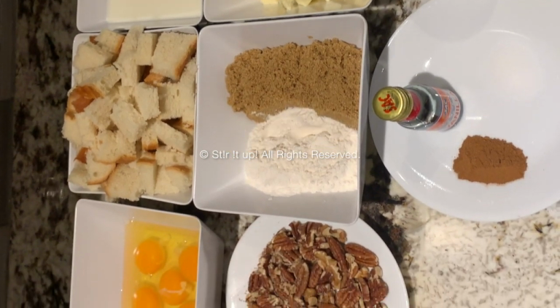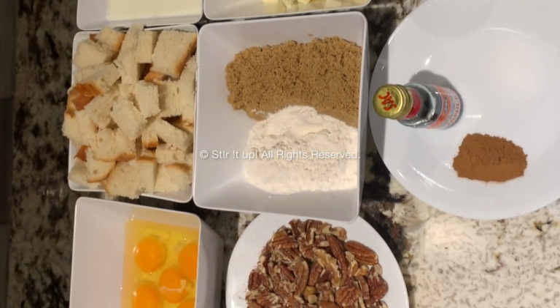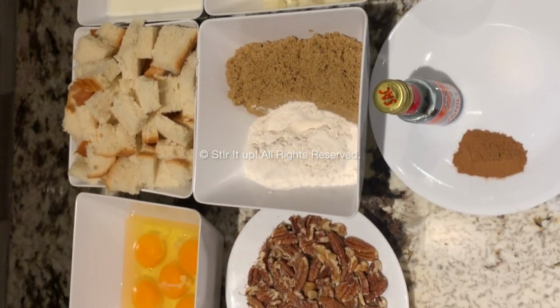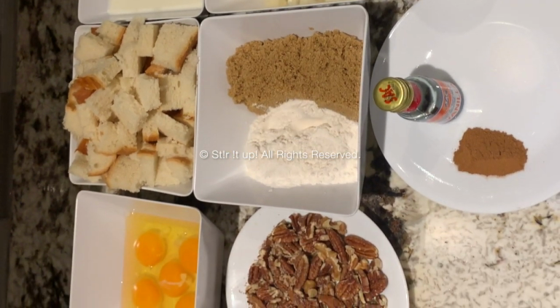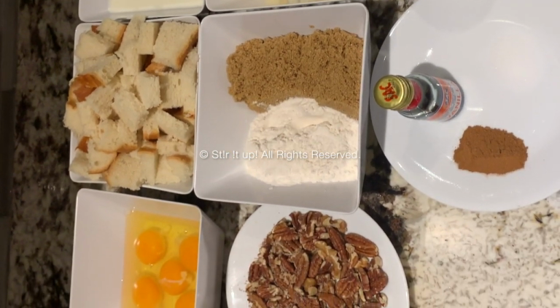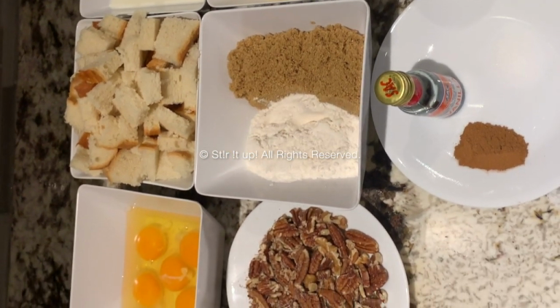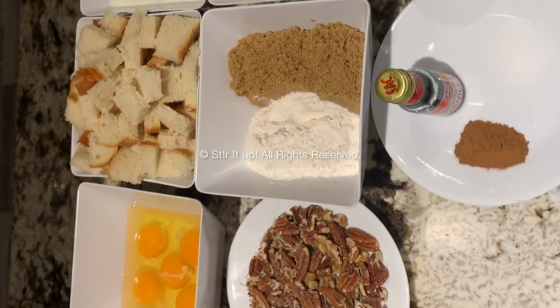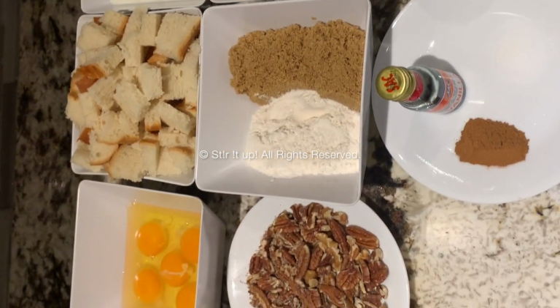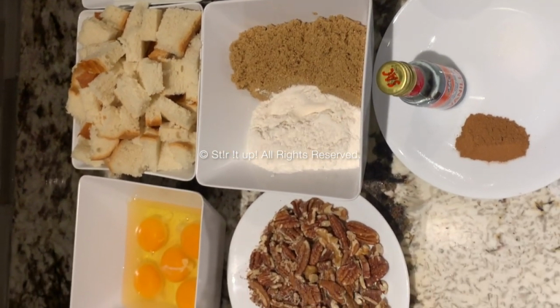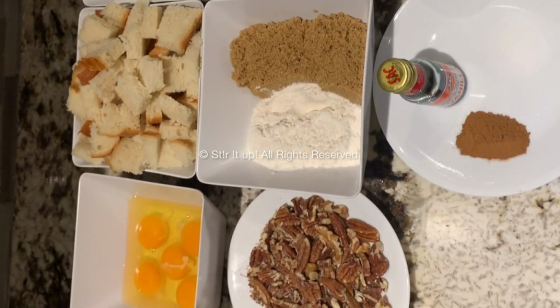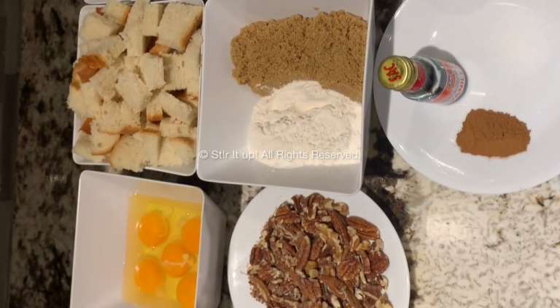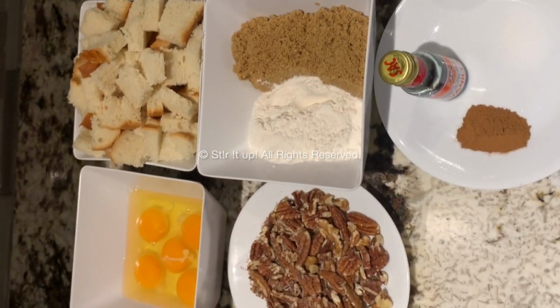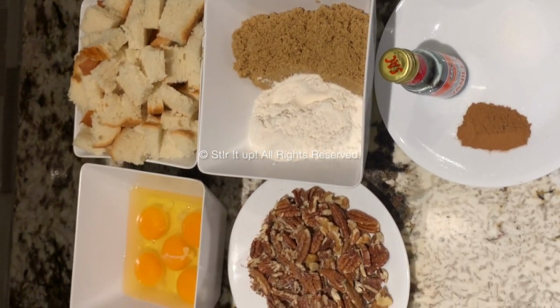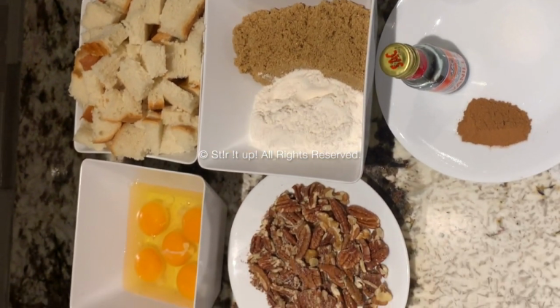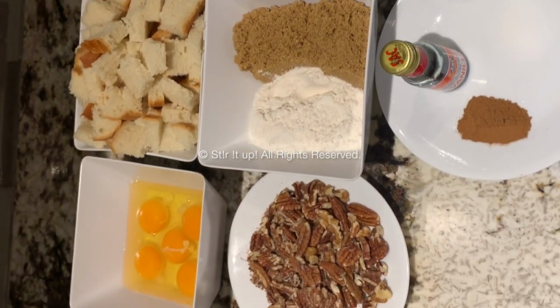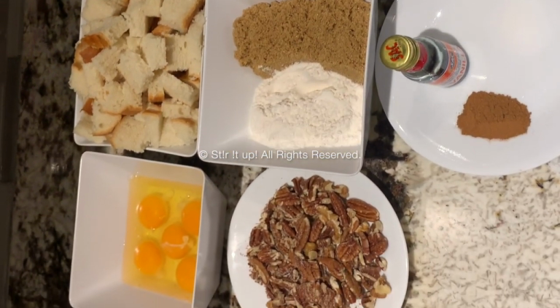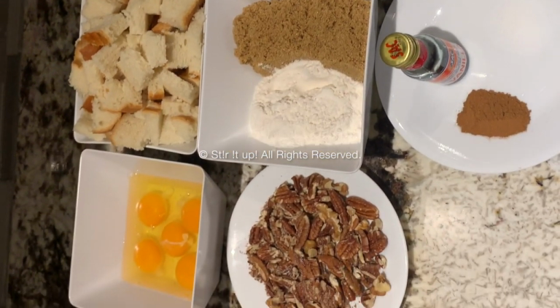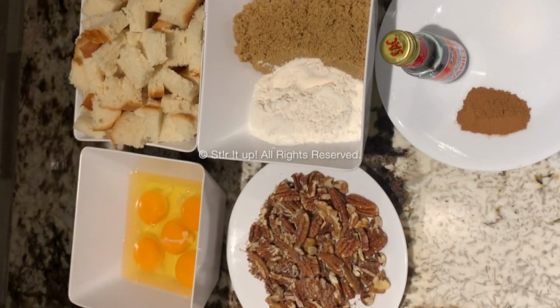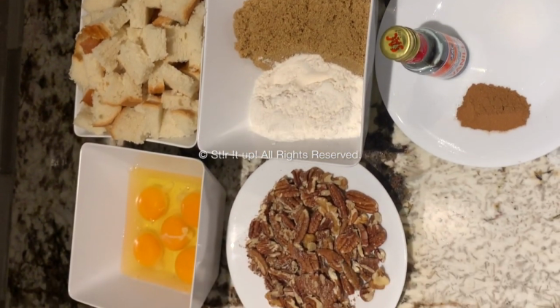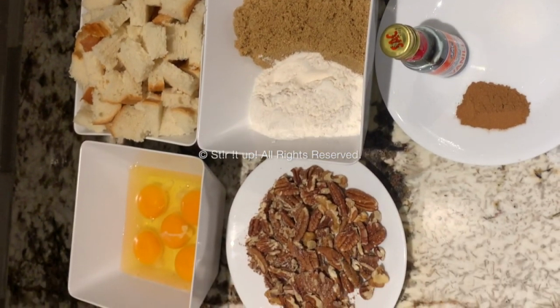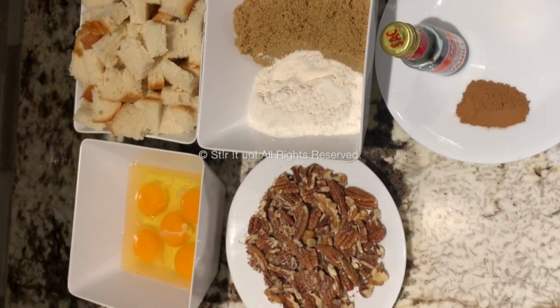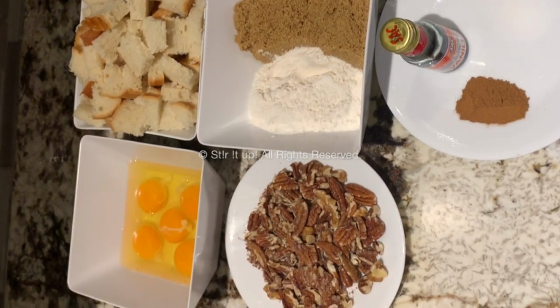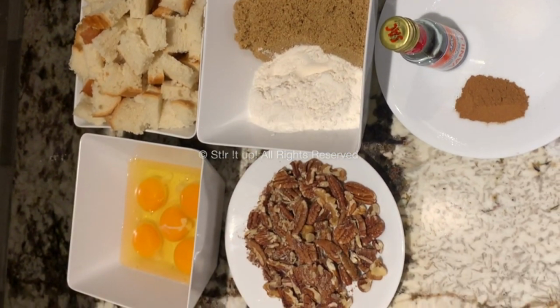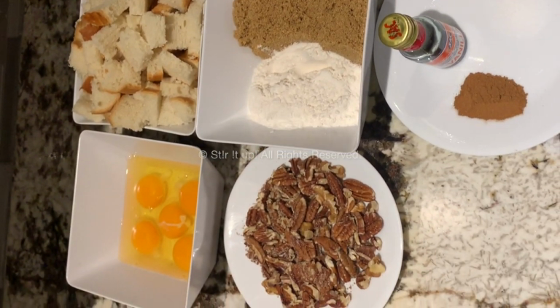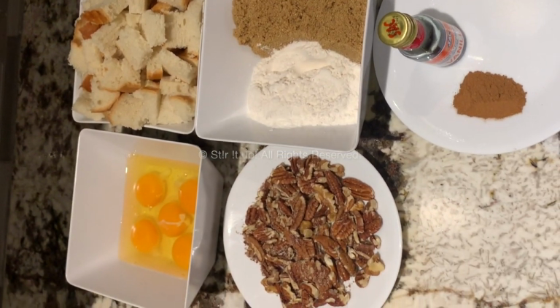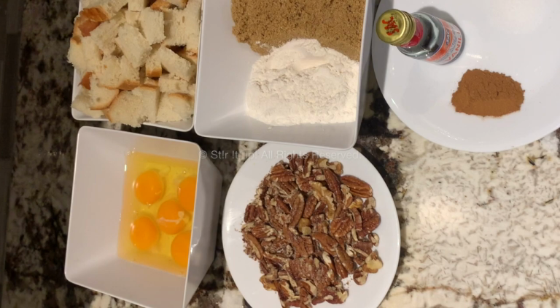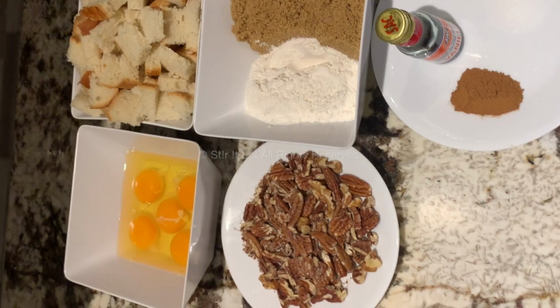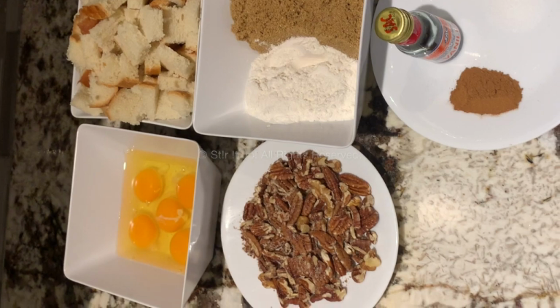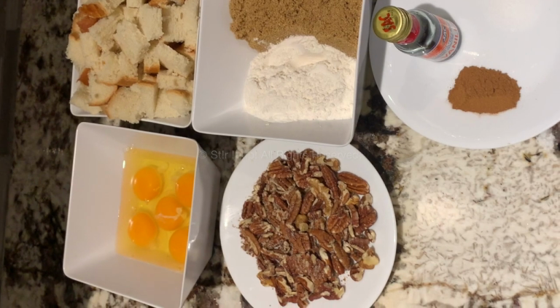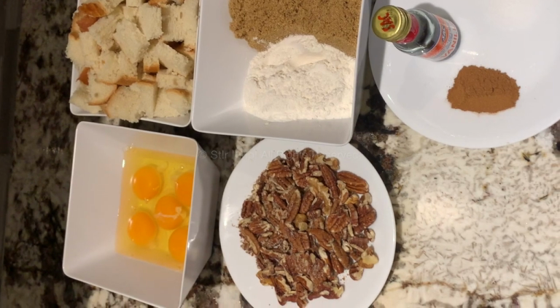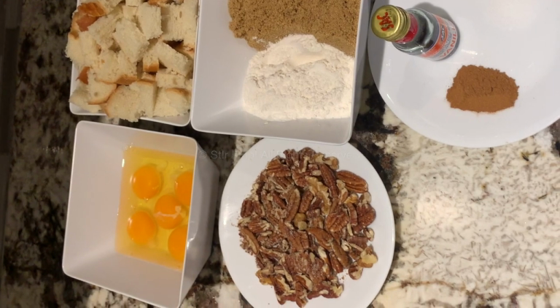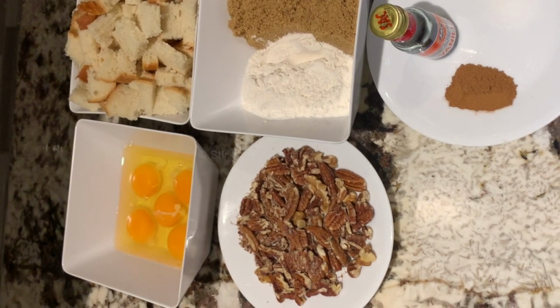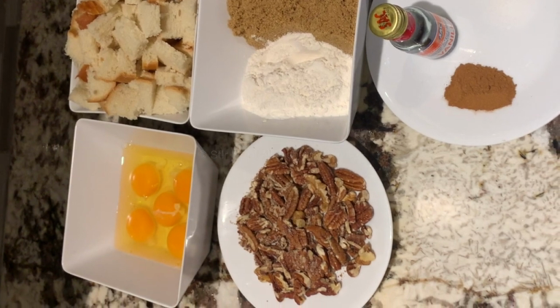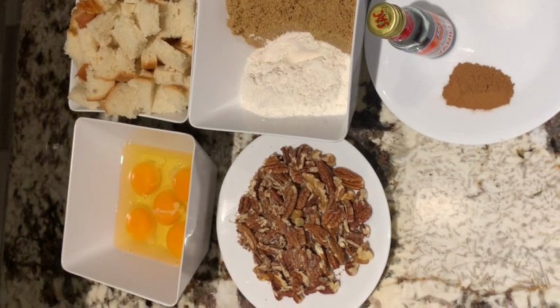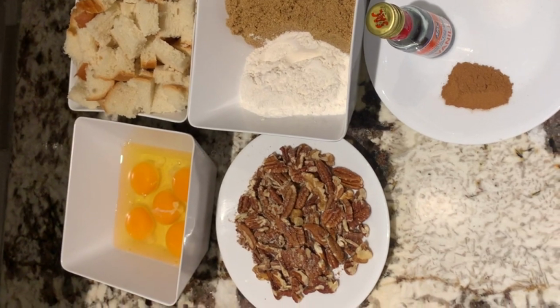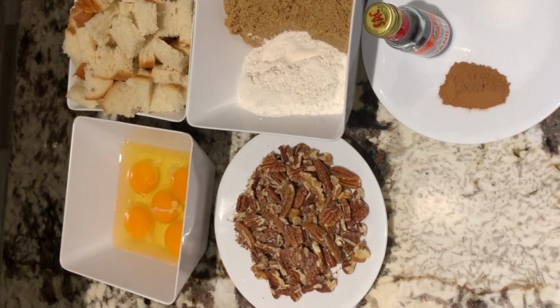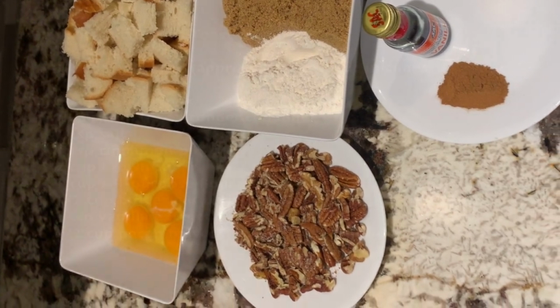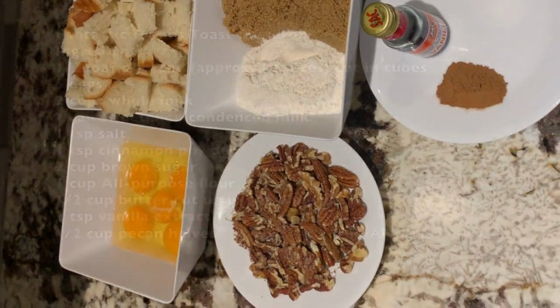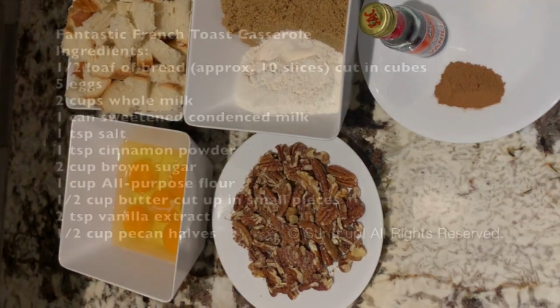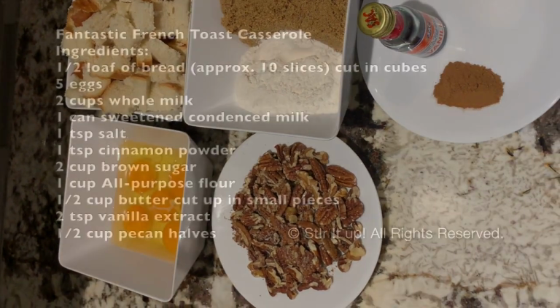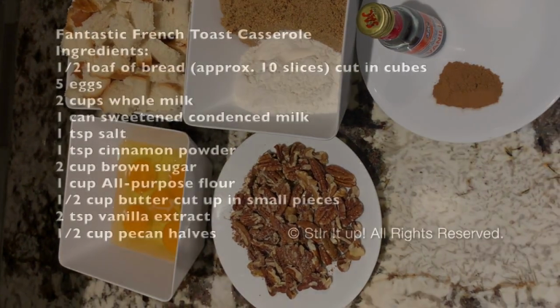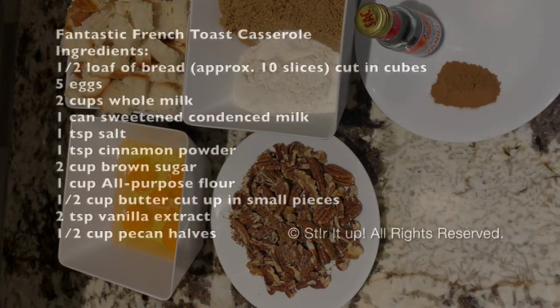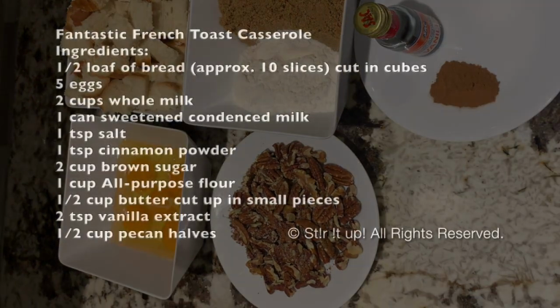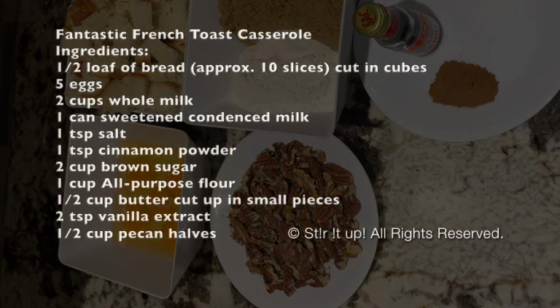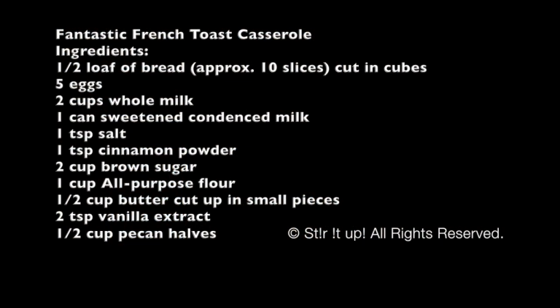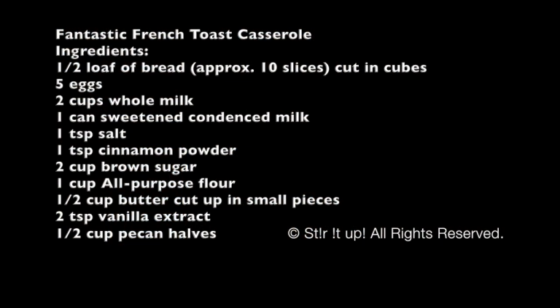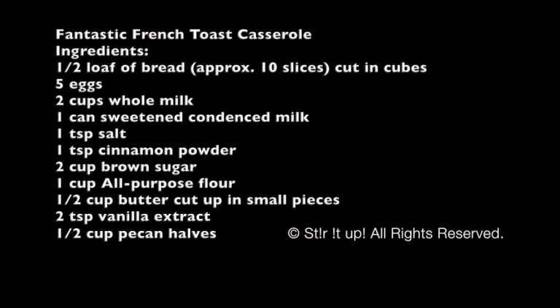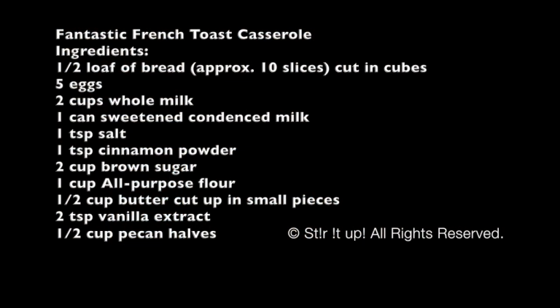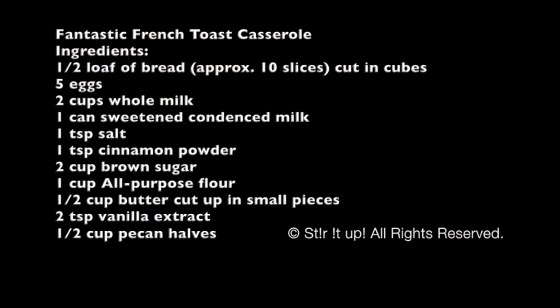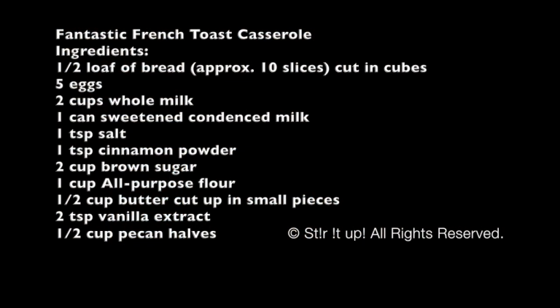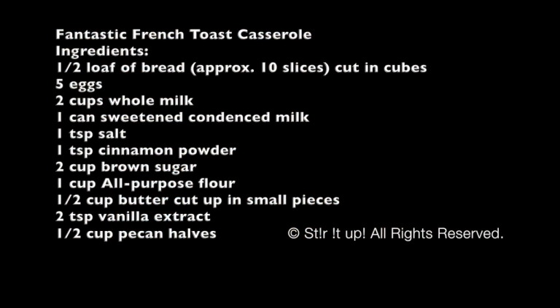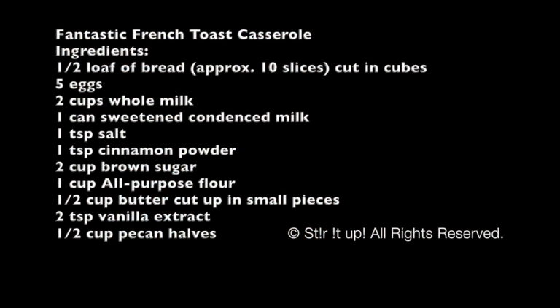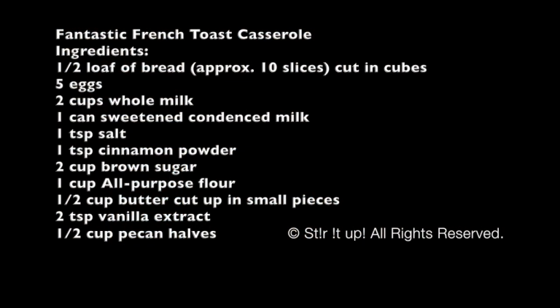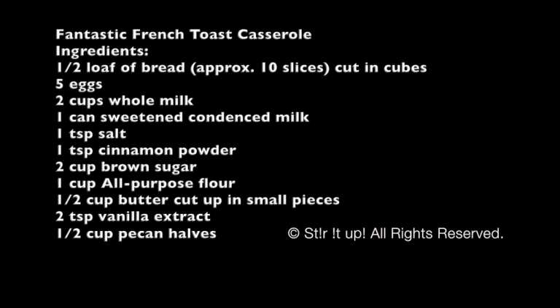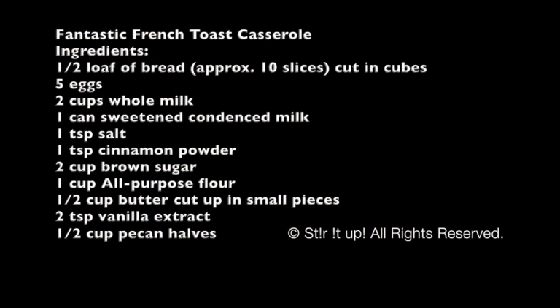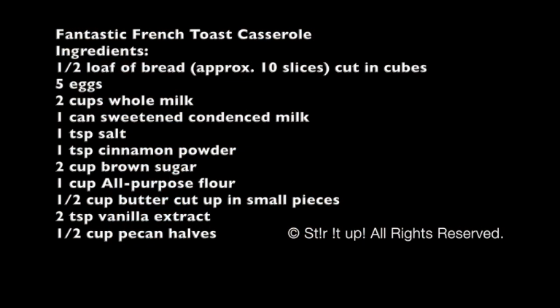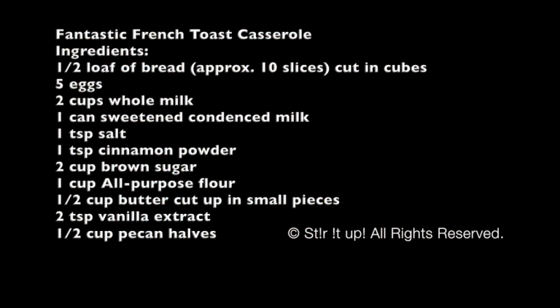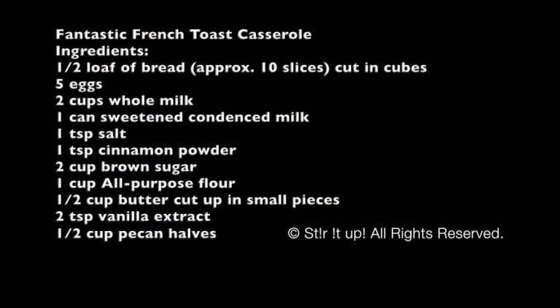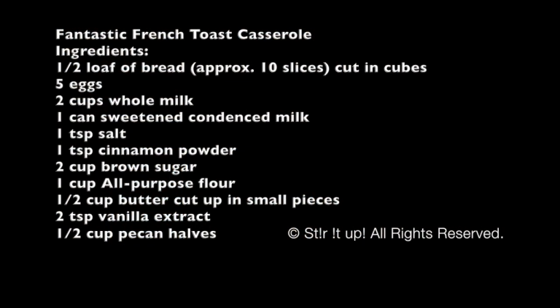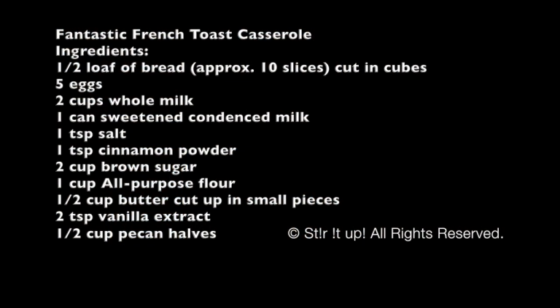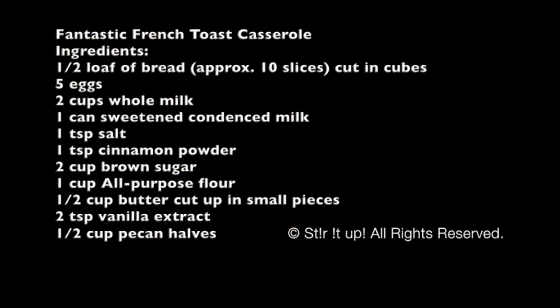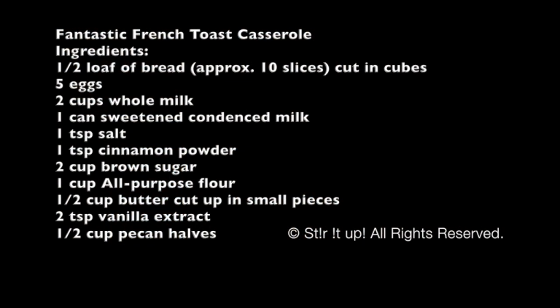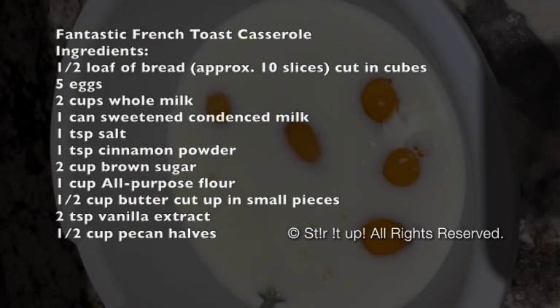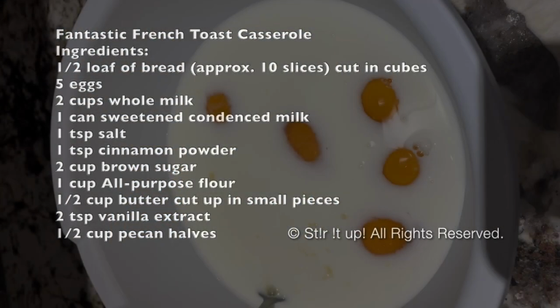Two cups of brown sugar, one cup all-purpose flour, half cup butter cut up, two teaspoons vanilla extract, and half cup of pecans.